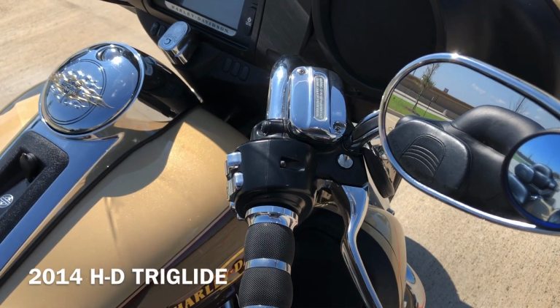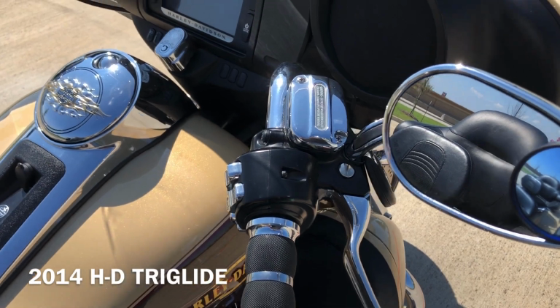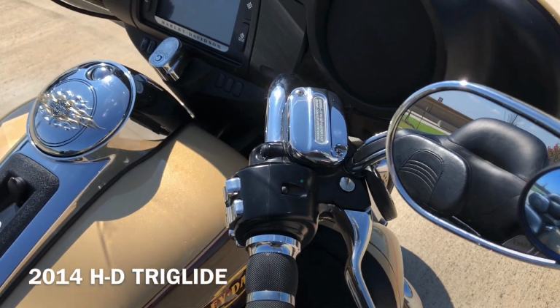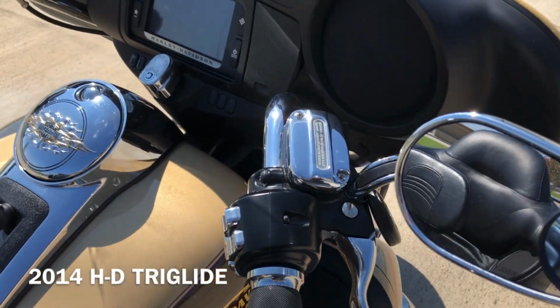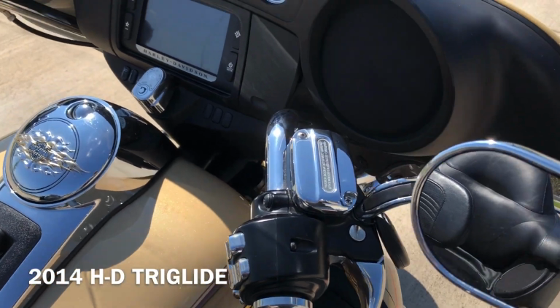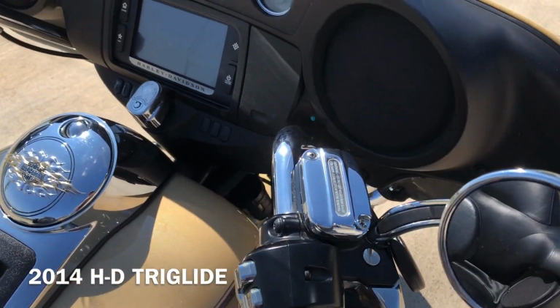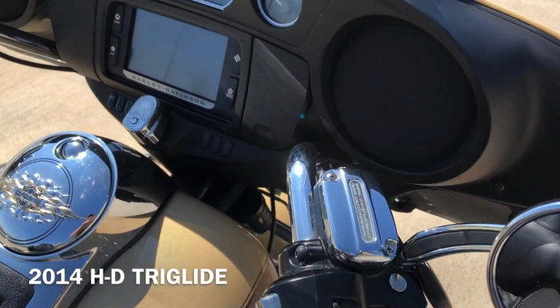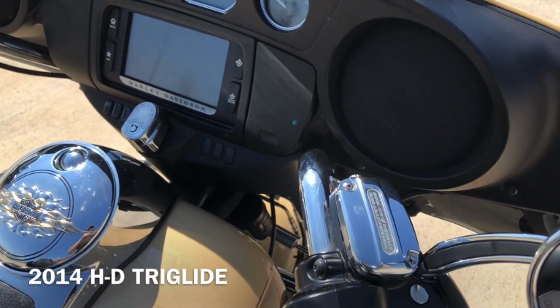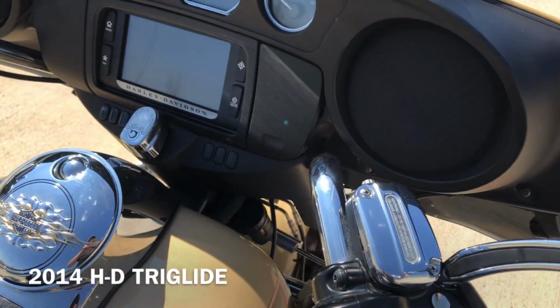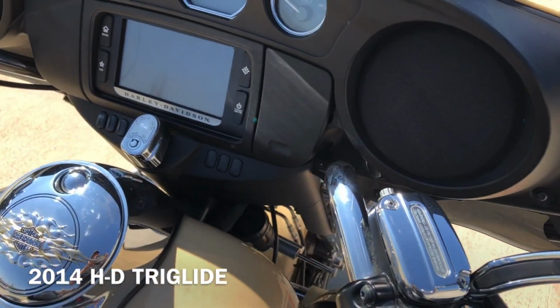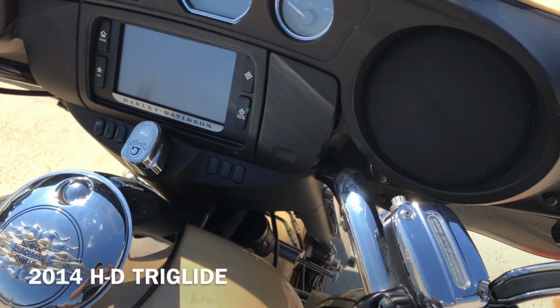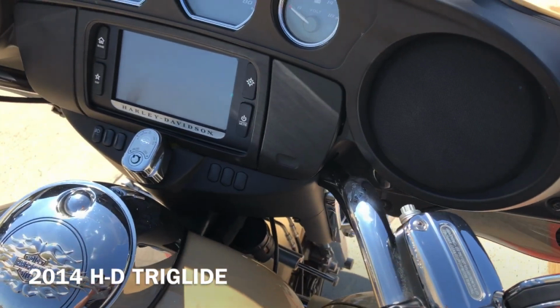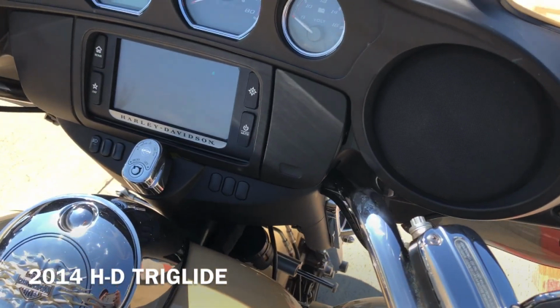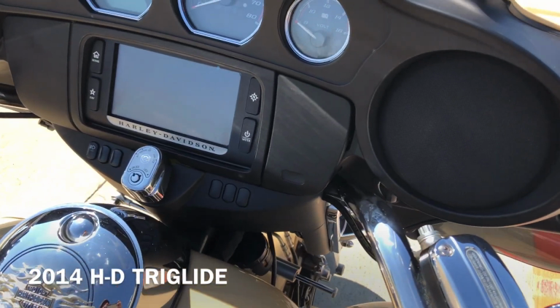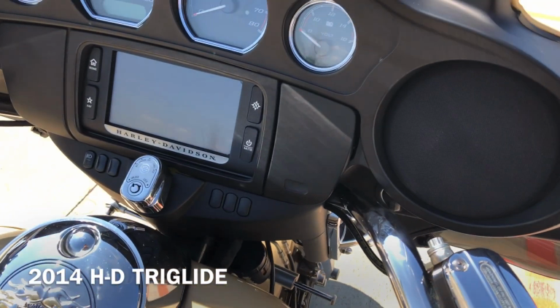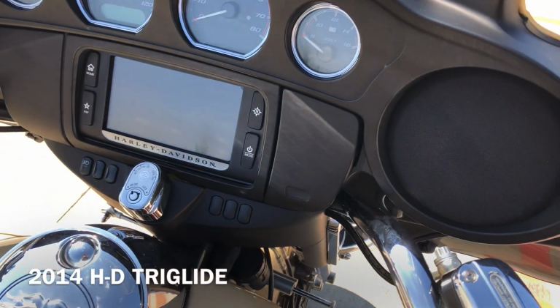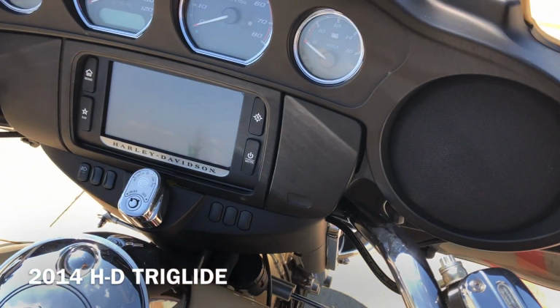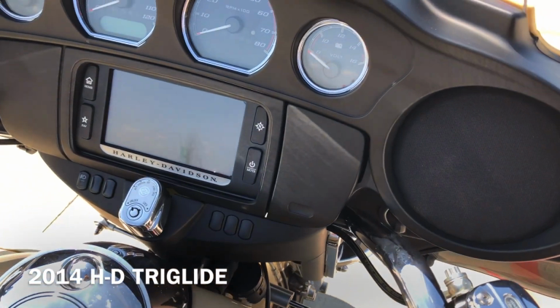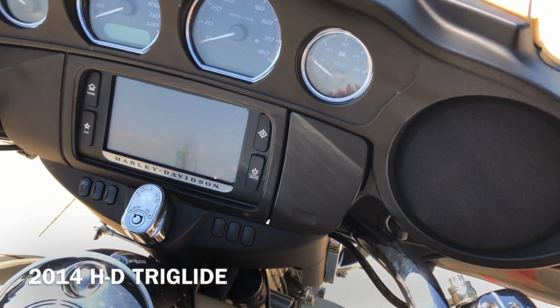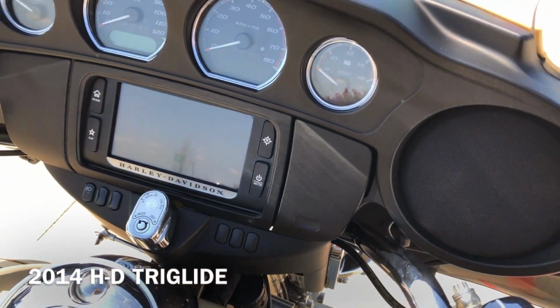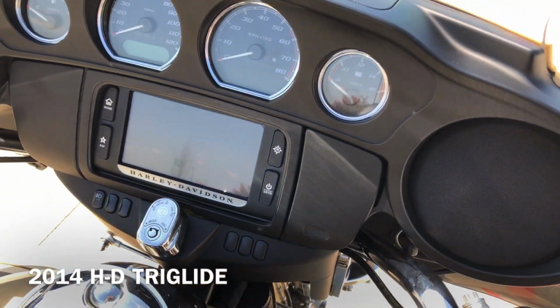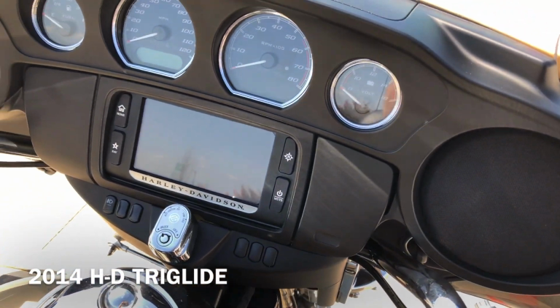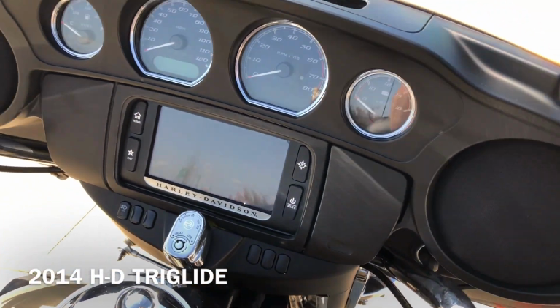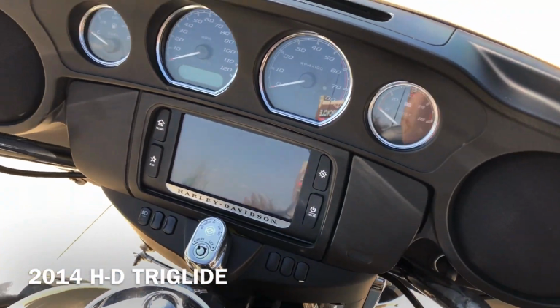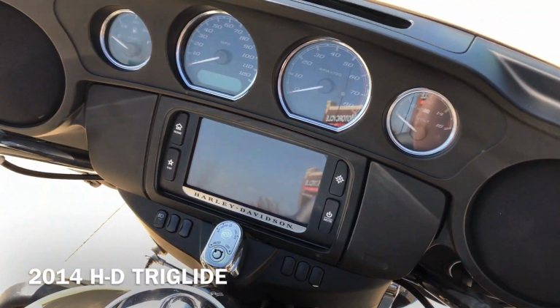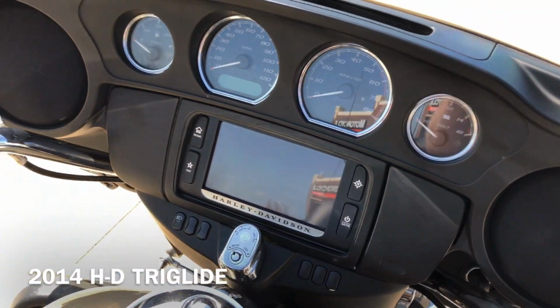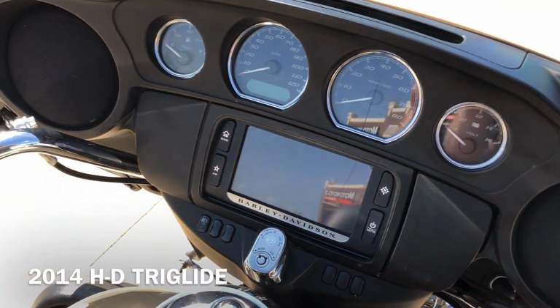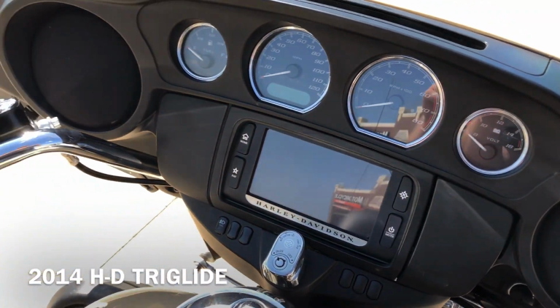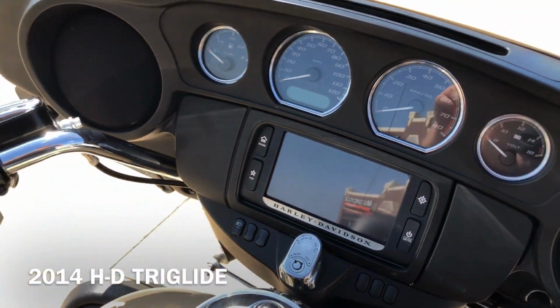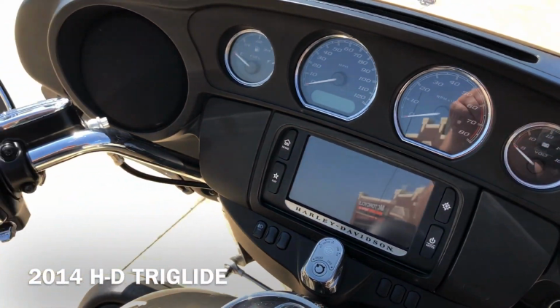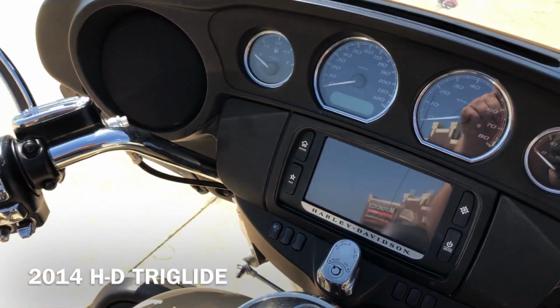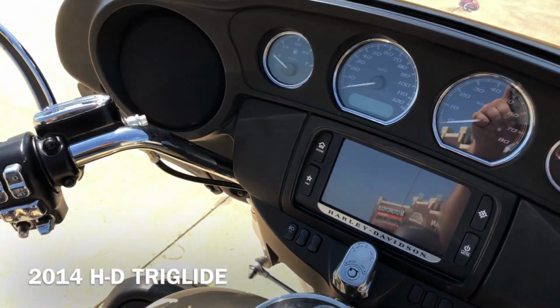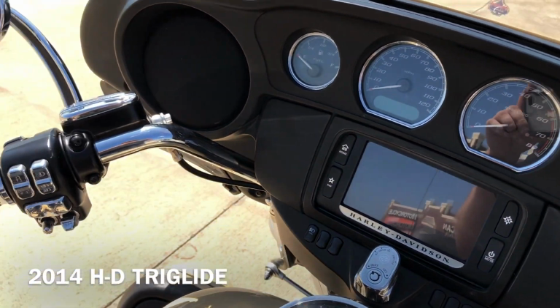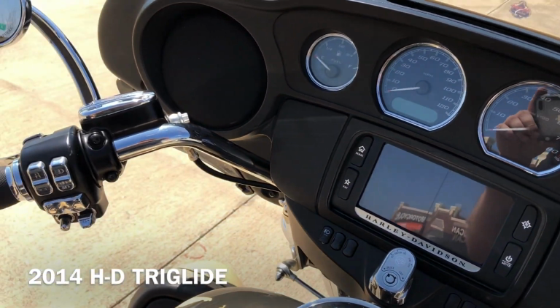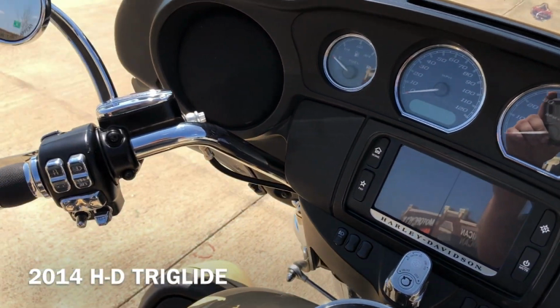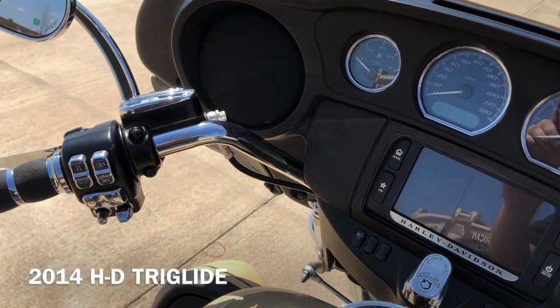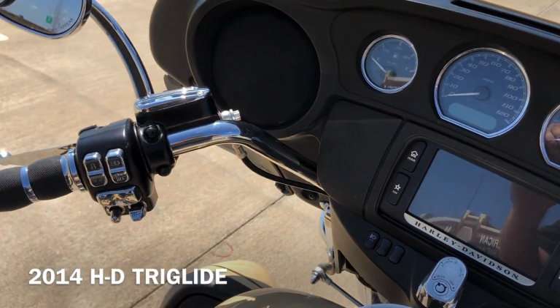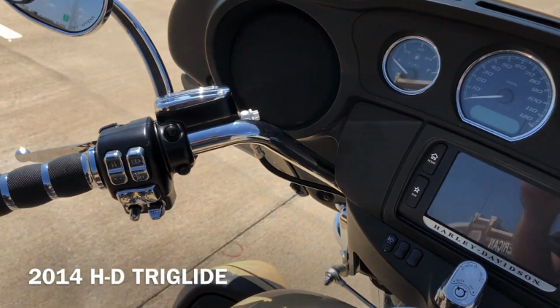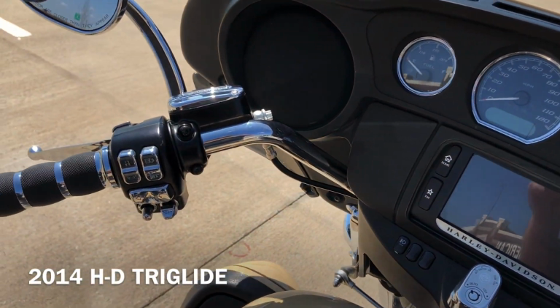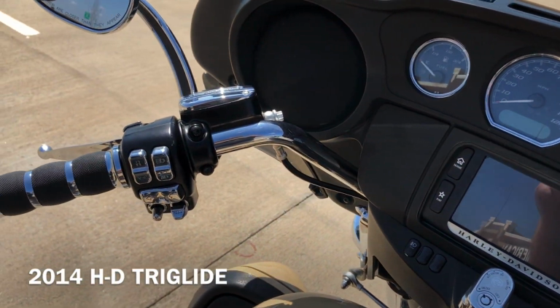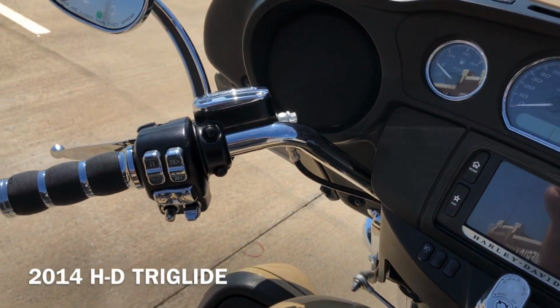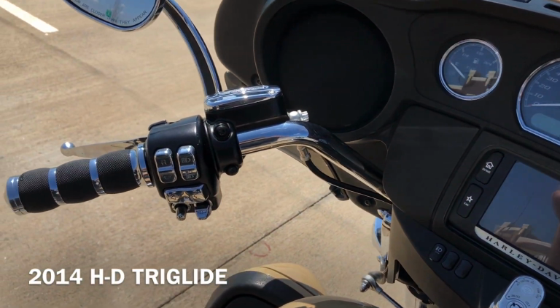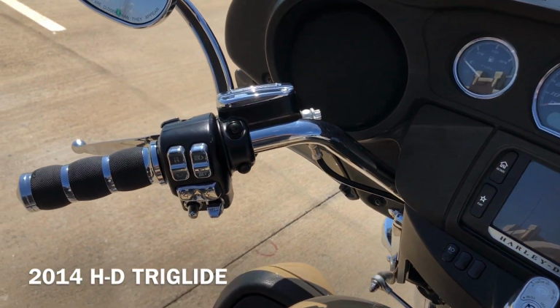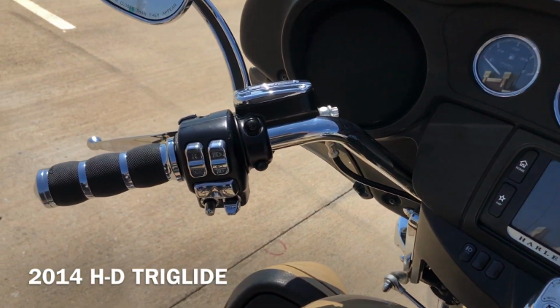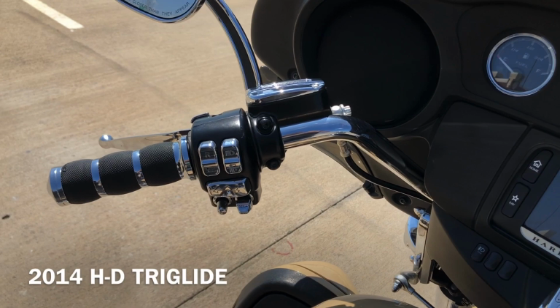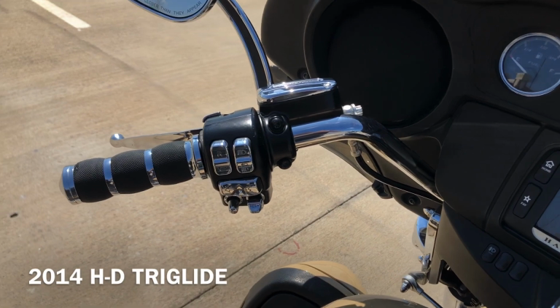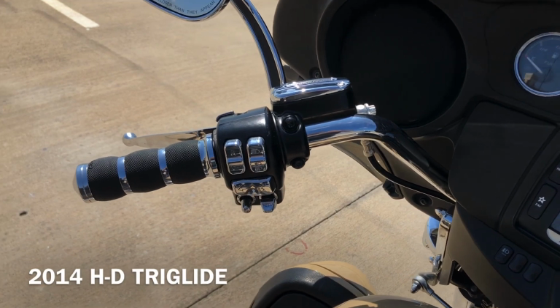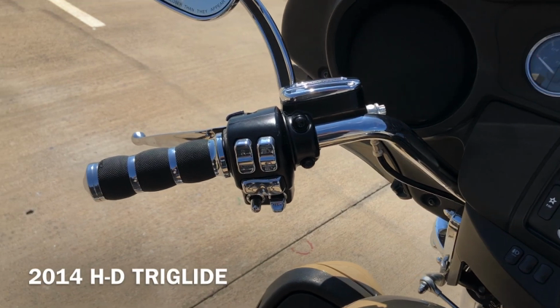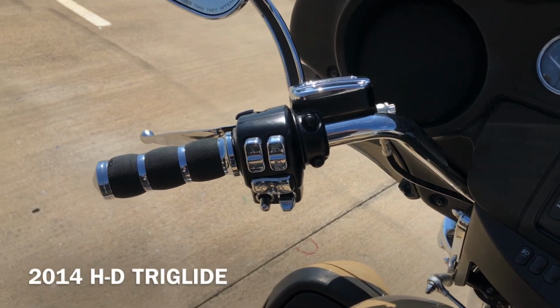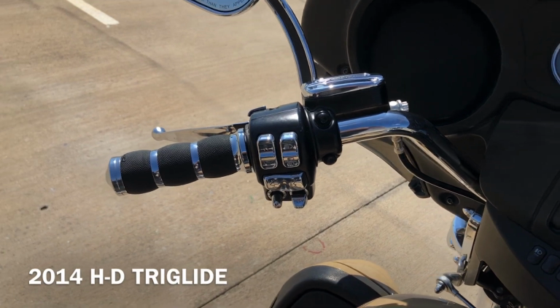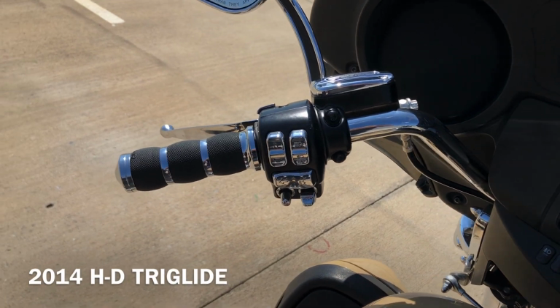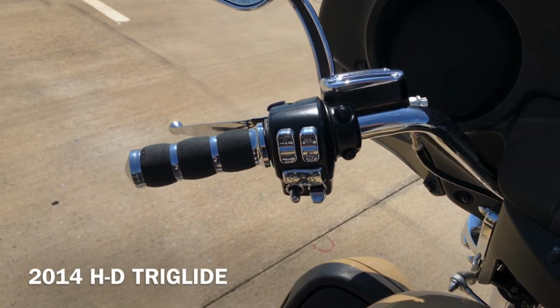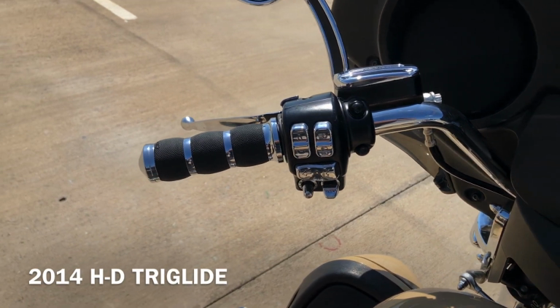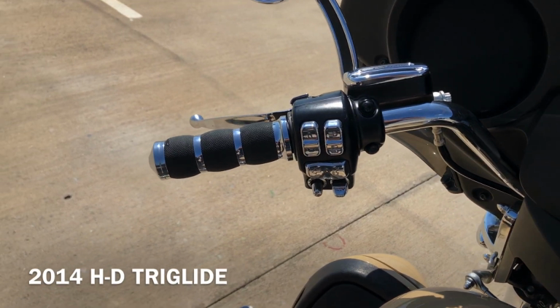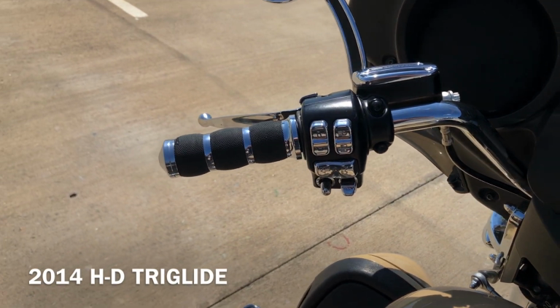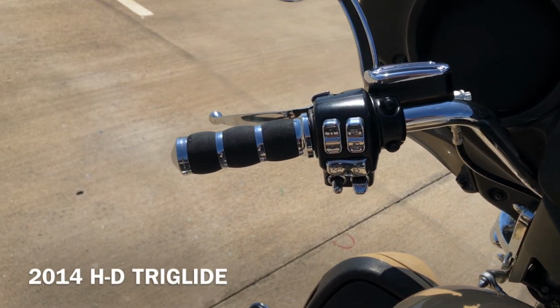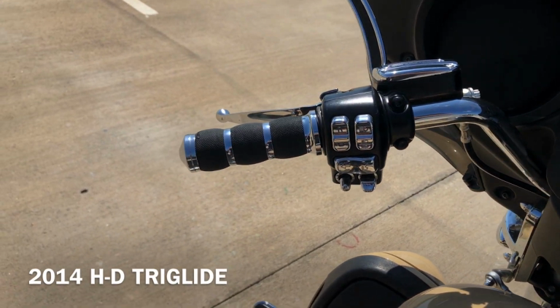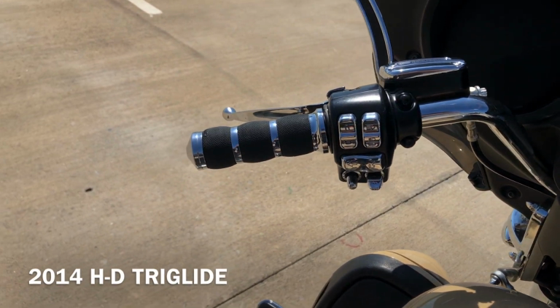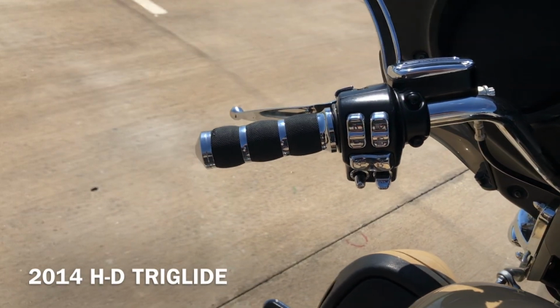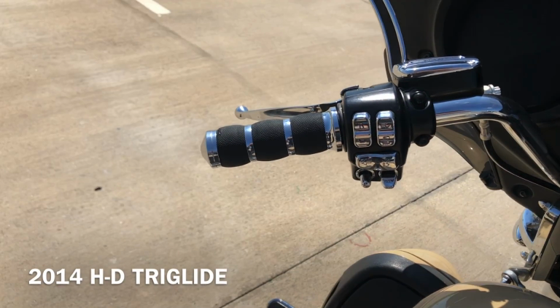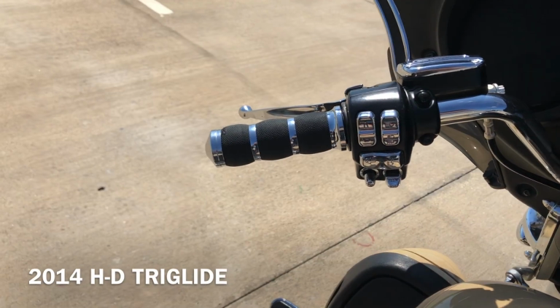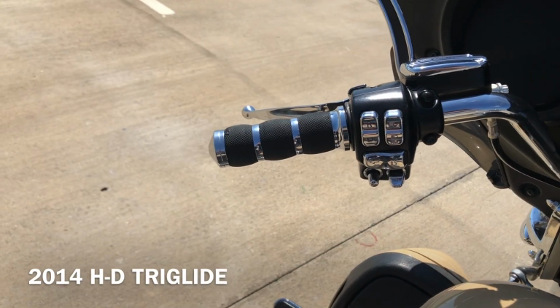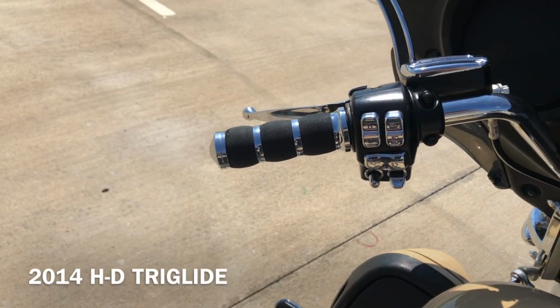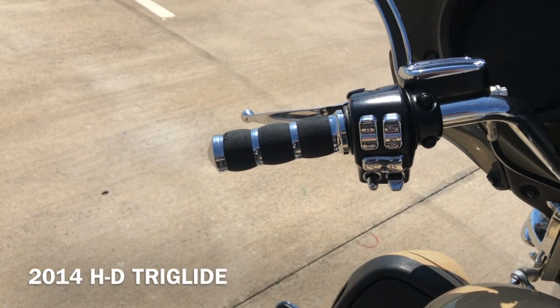It's got the six and a half inch touchscreen display with Bluetooth and navigation, electronic cruise control, and electronic reverse.